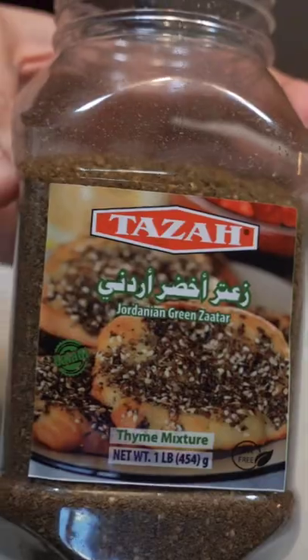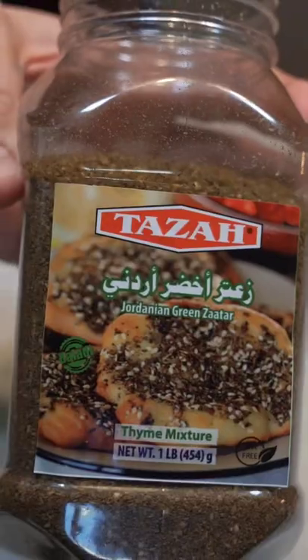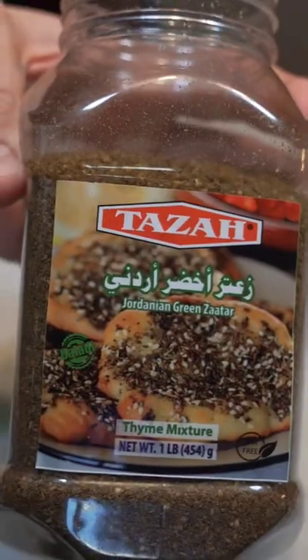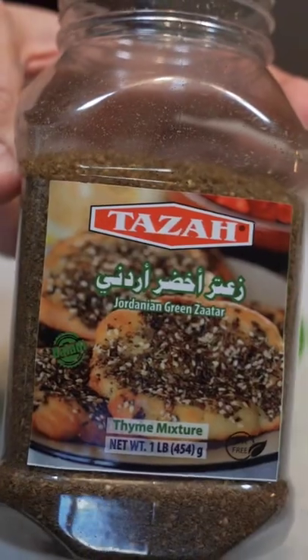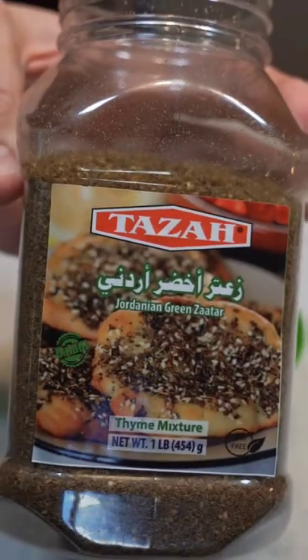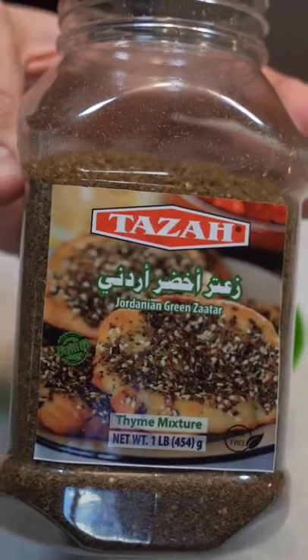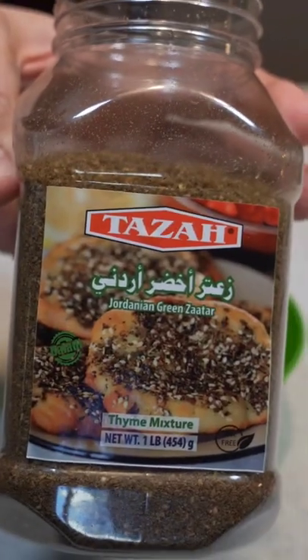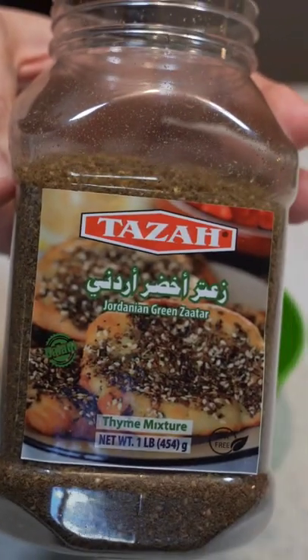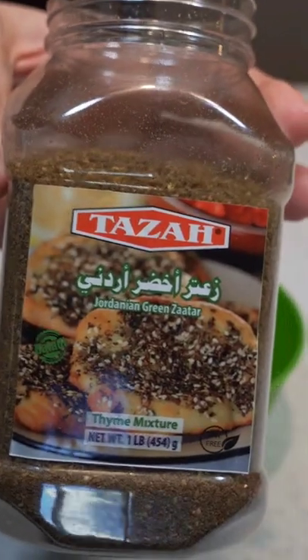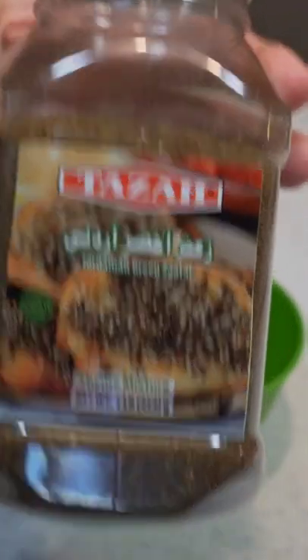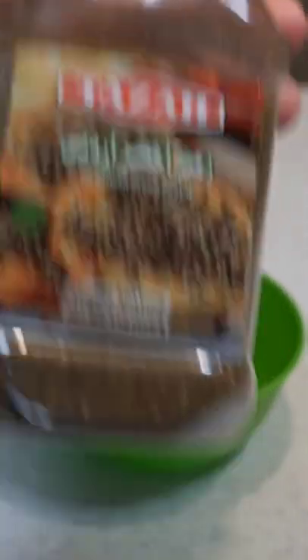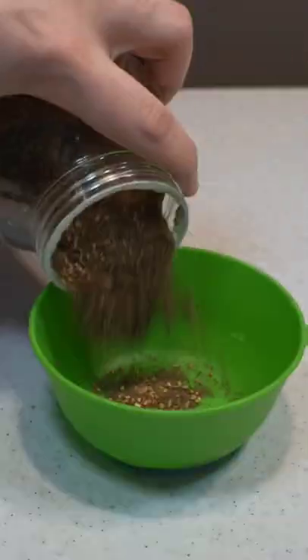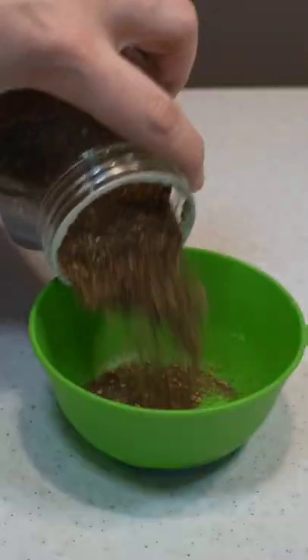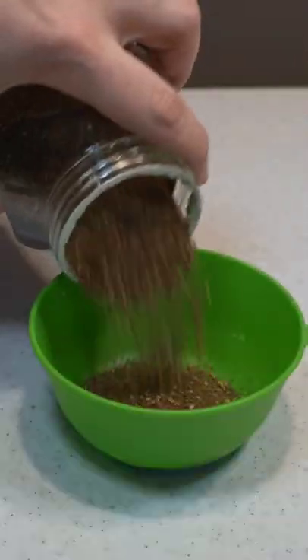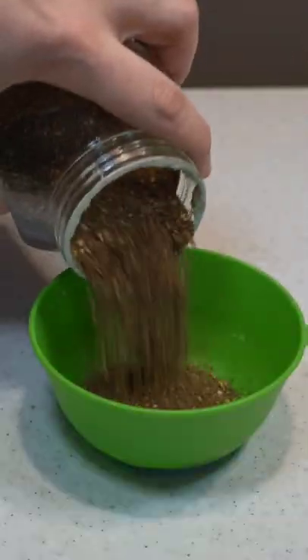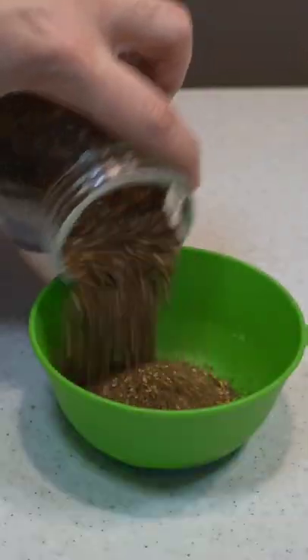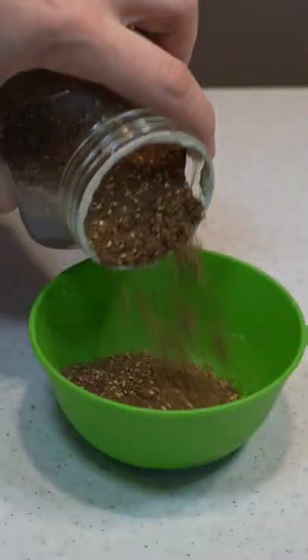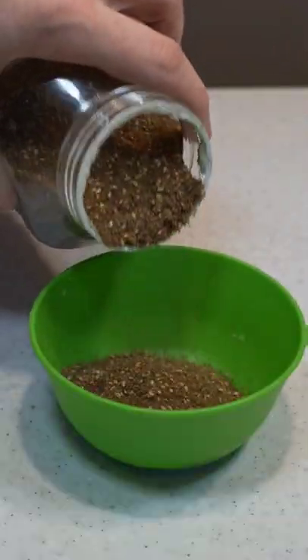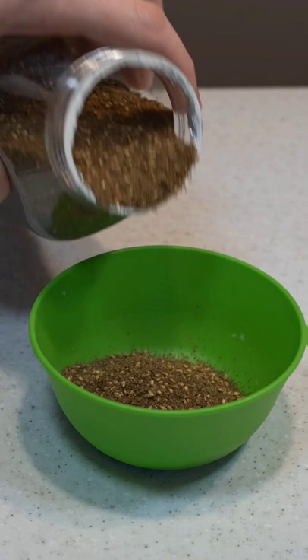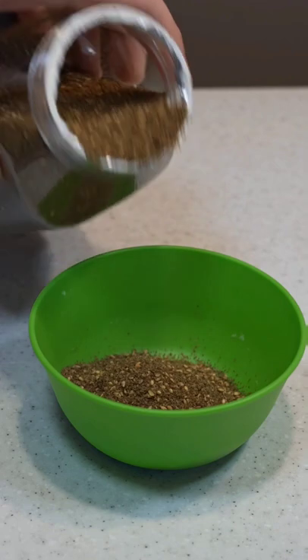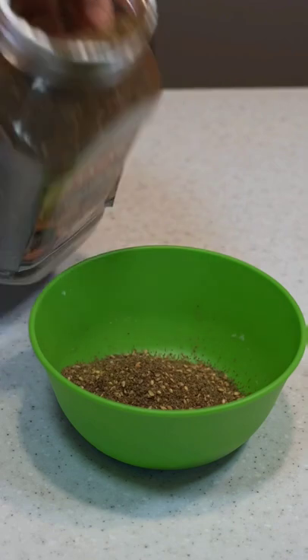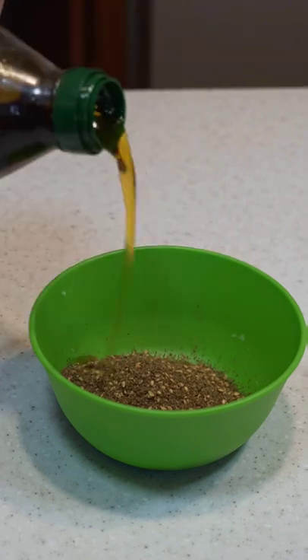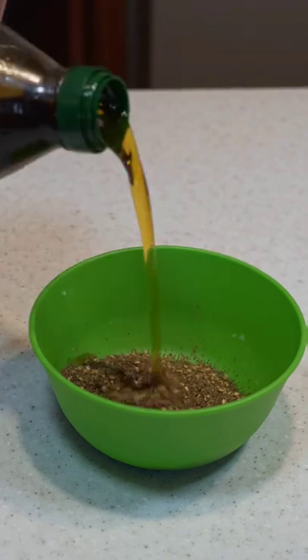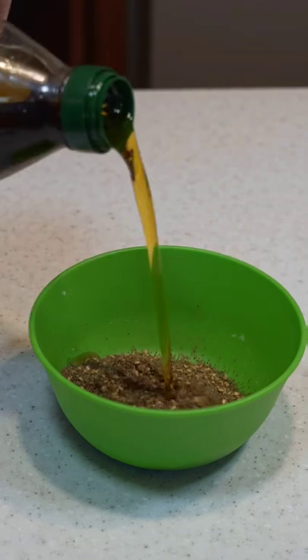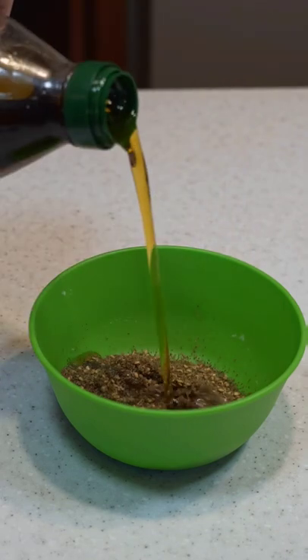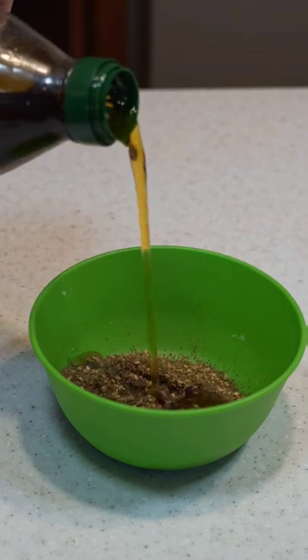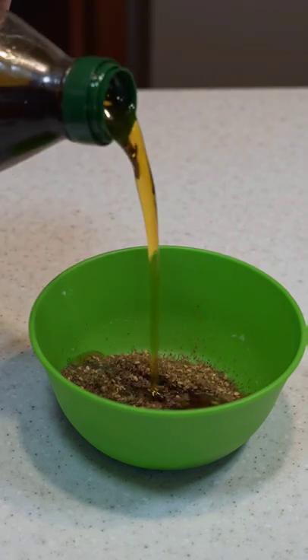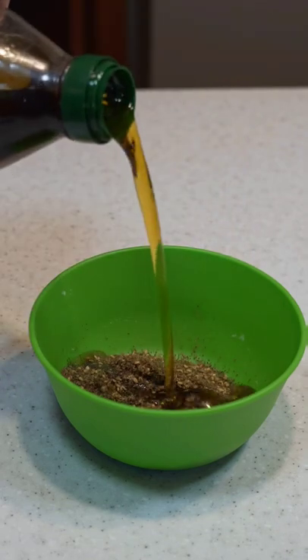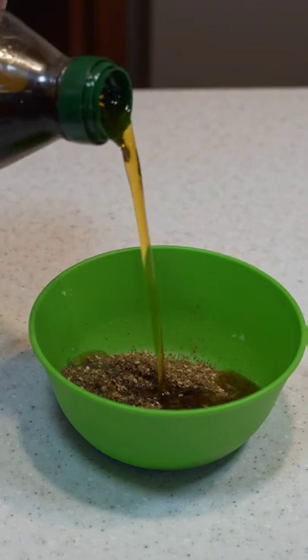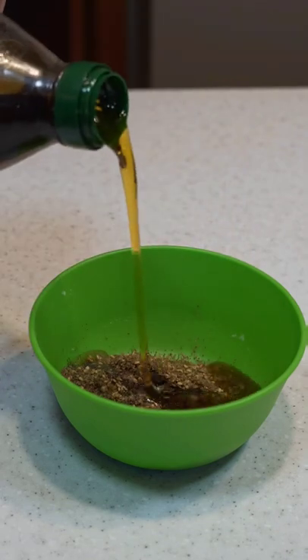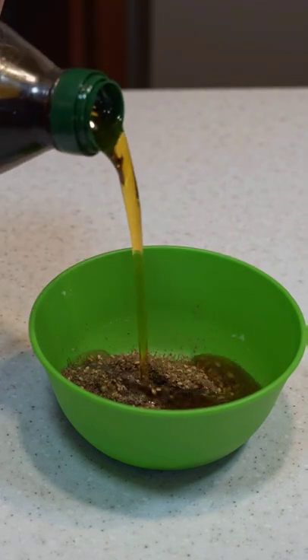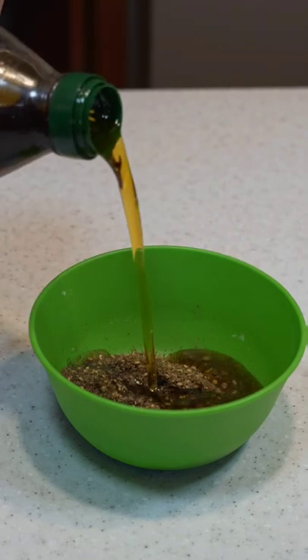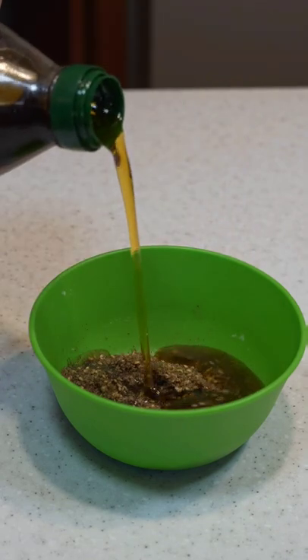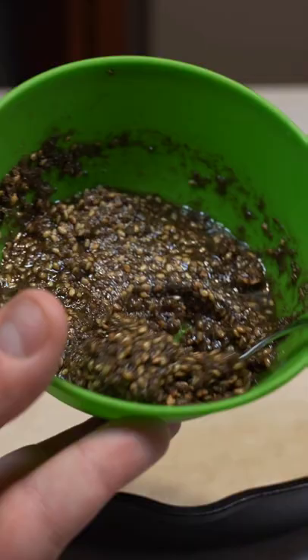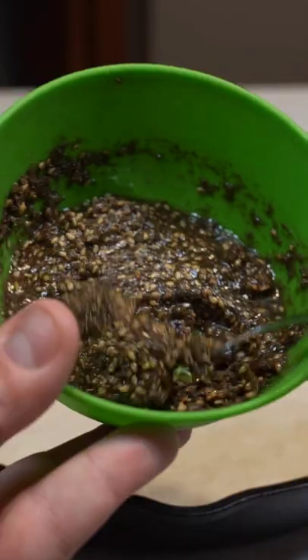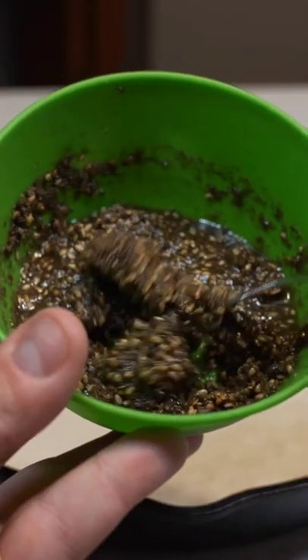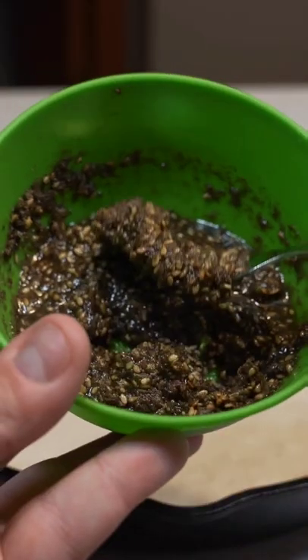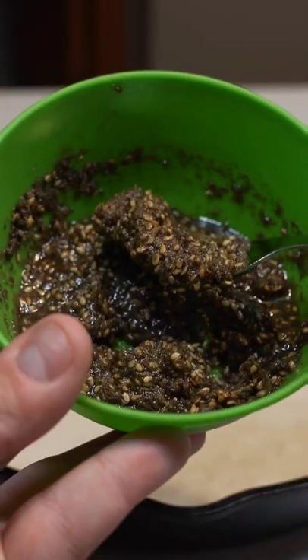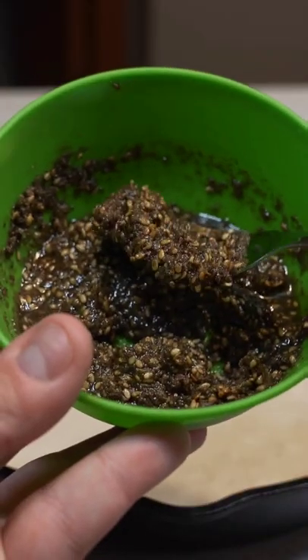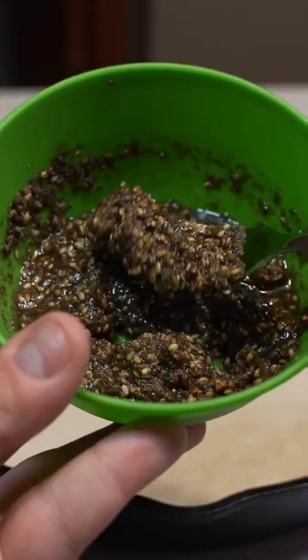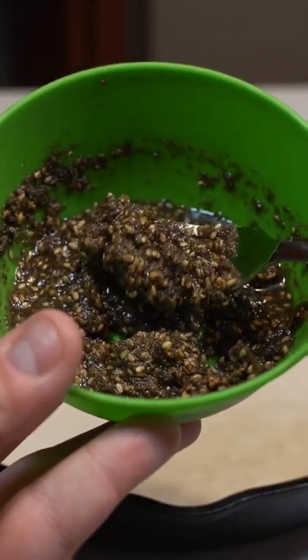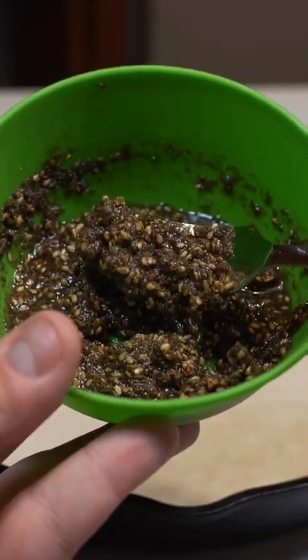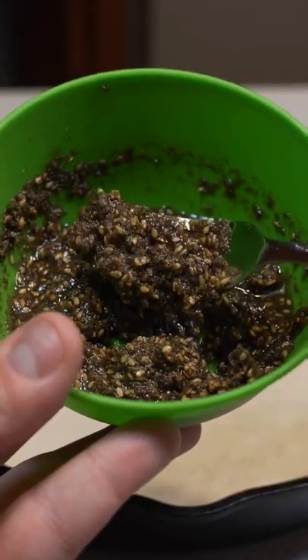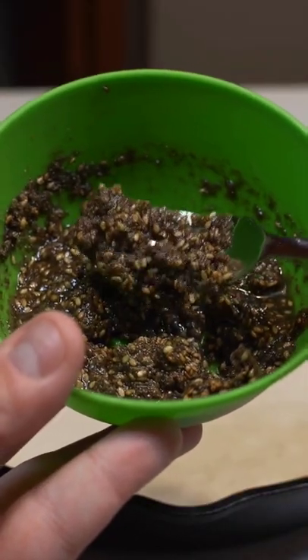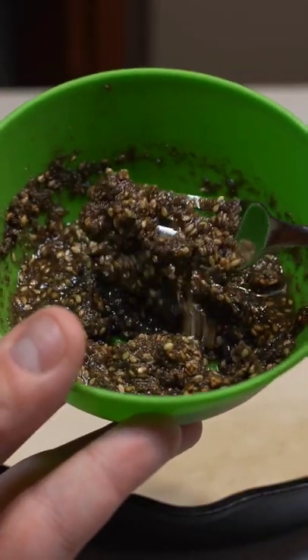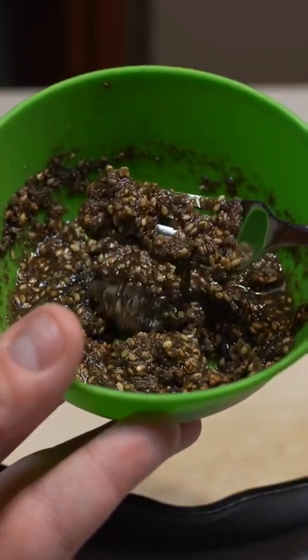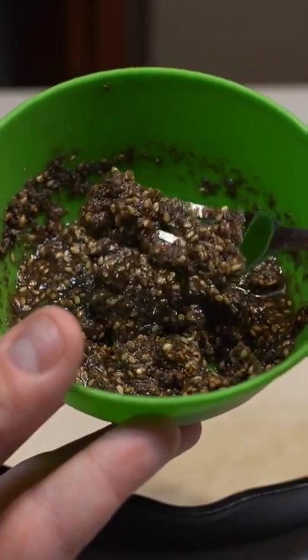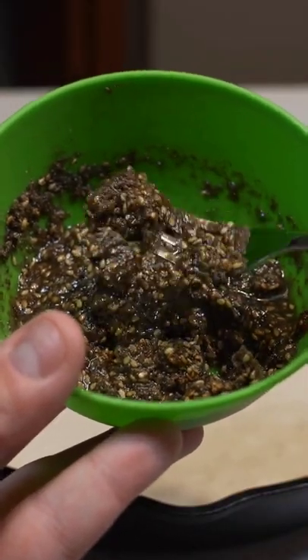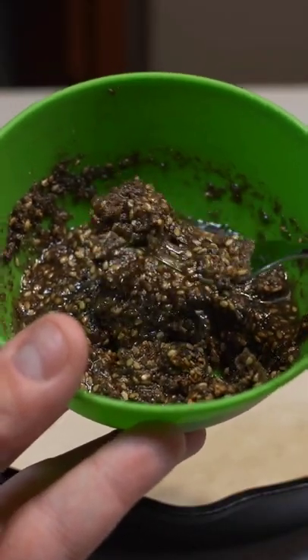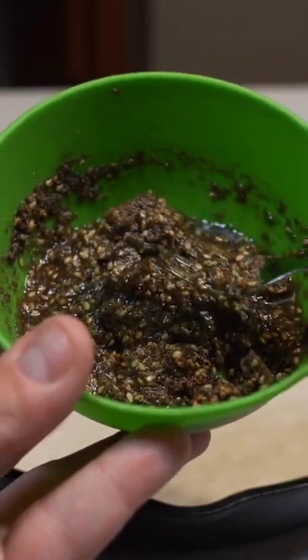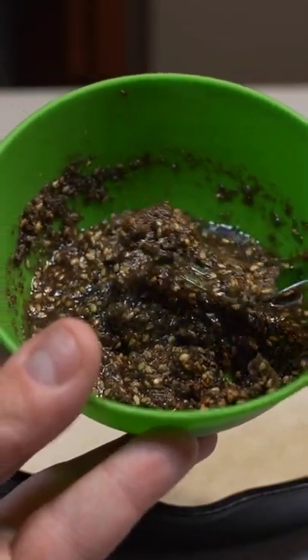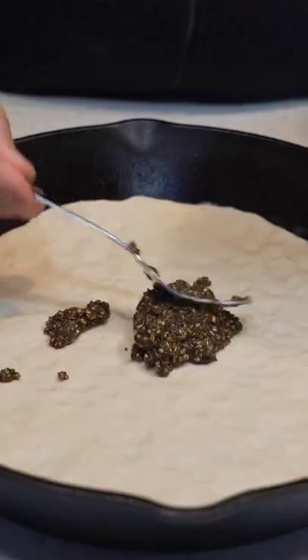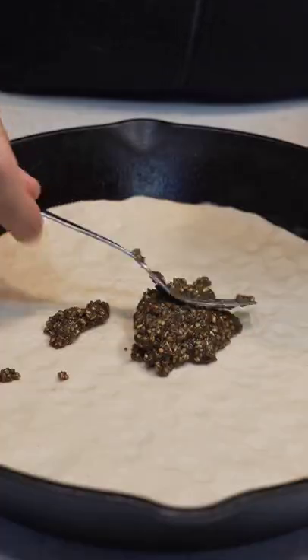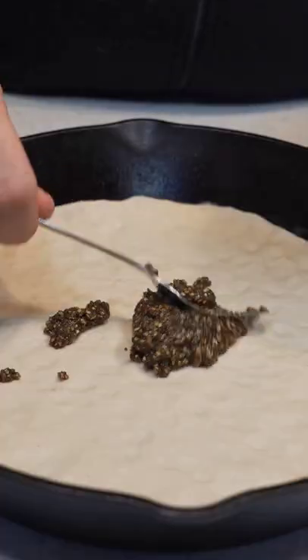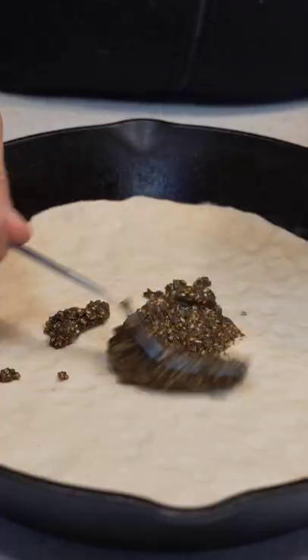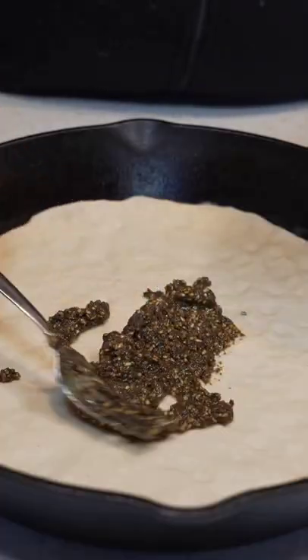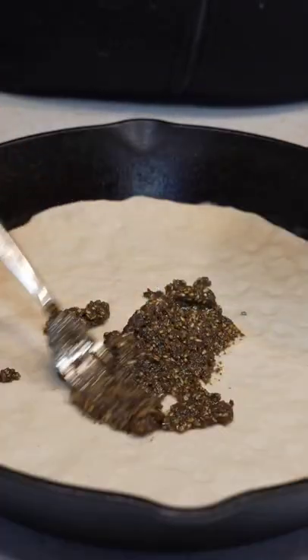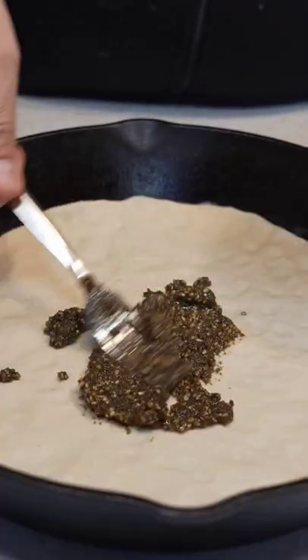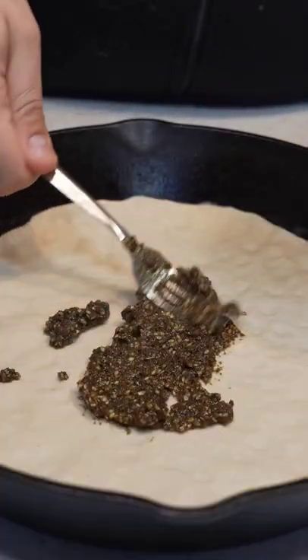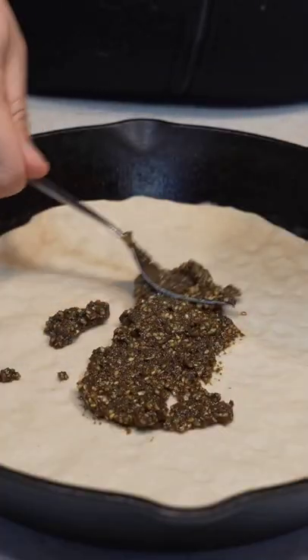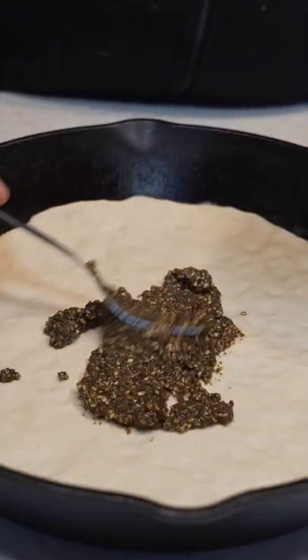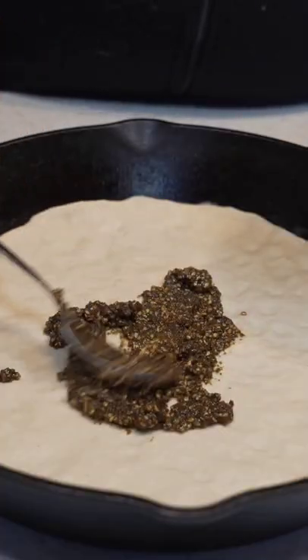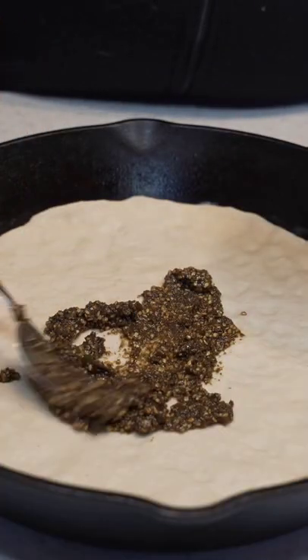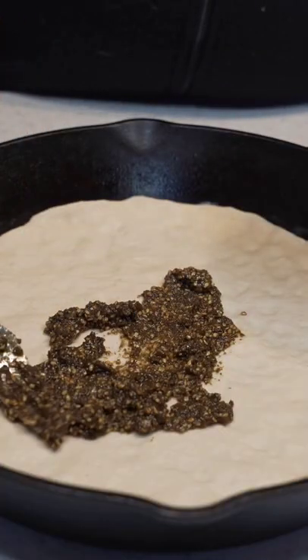The star of the show is za'atar. Pour a little in your bowl then add in some olive oil. Mix until you have a thick pasty consistency. Now spread it out onto your dough.